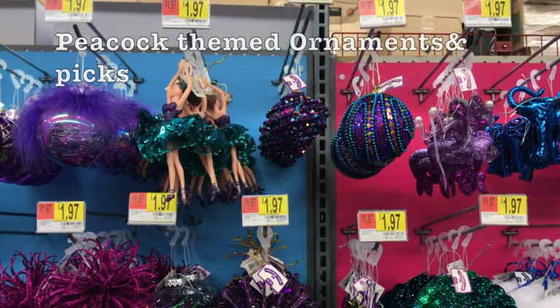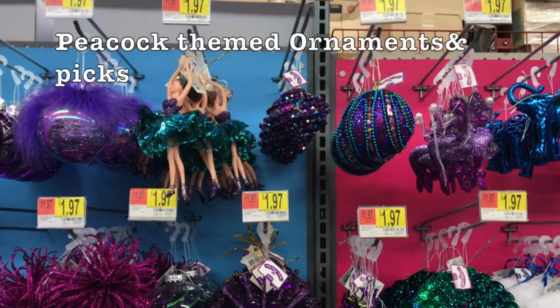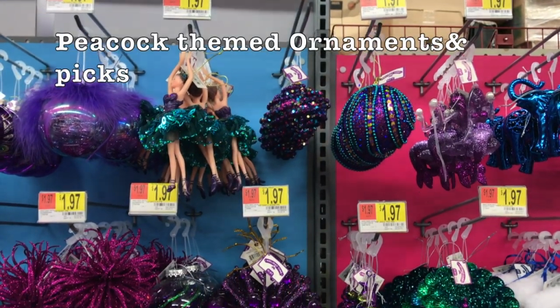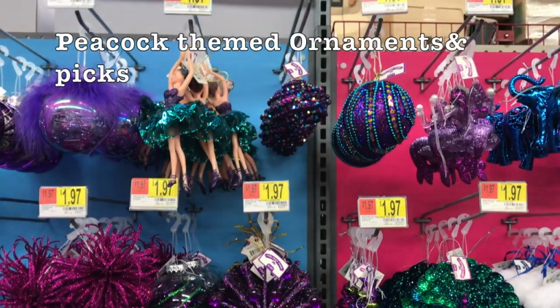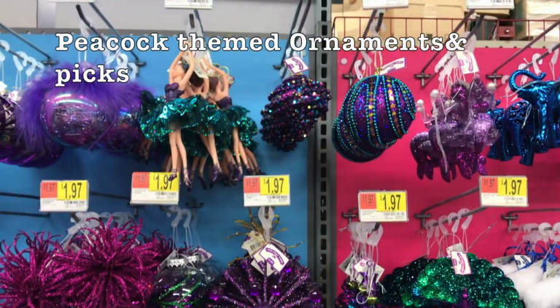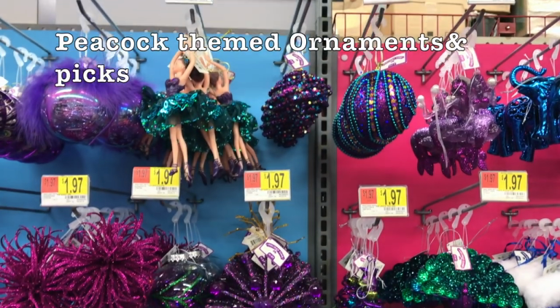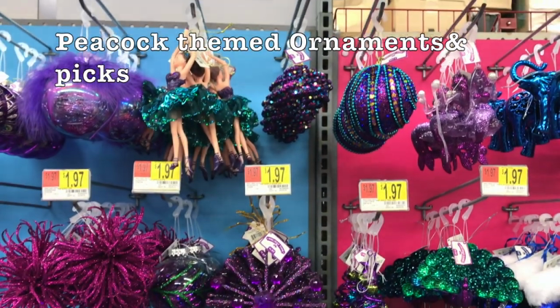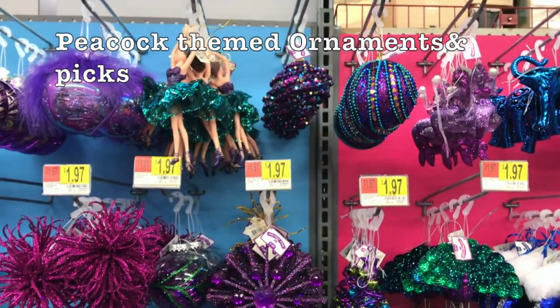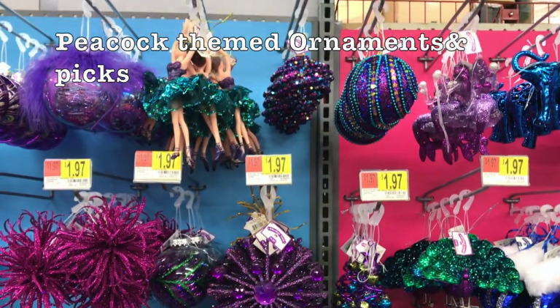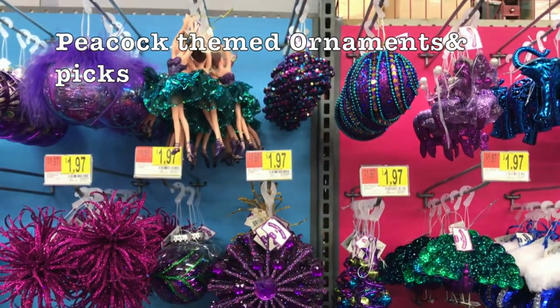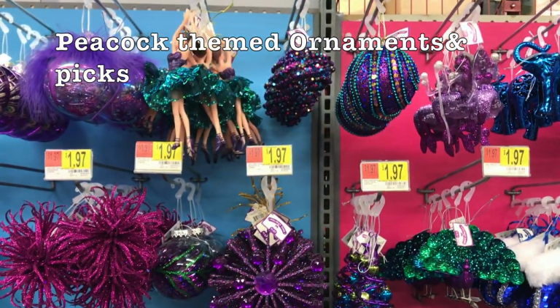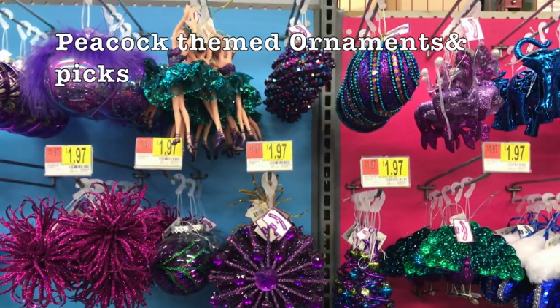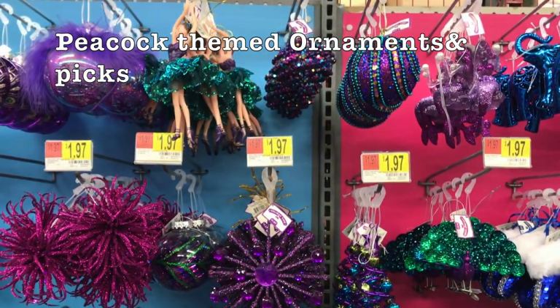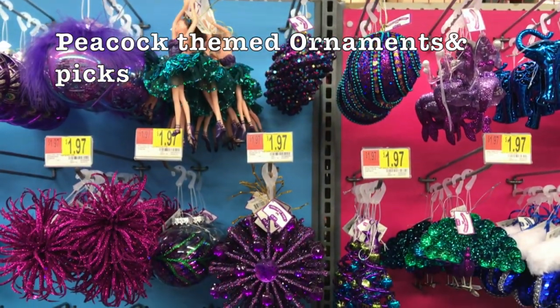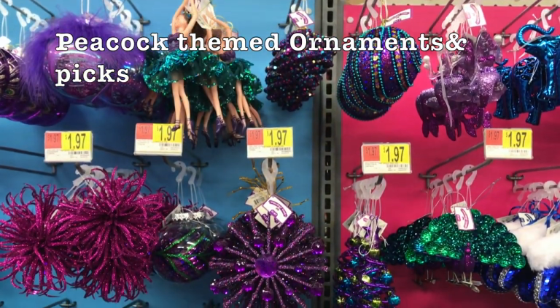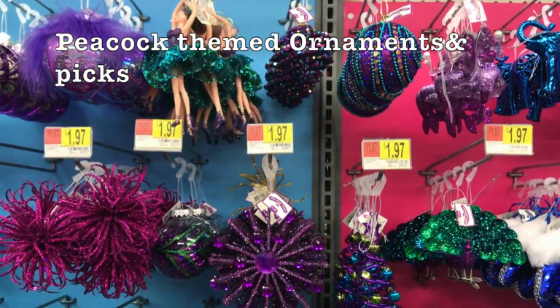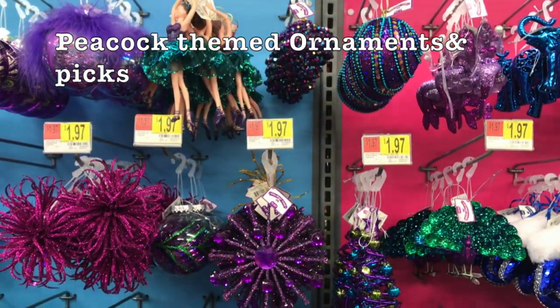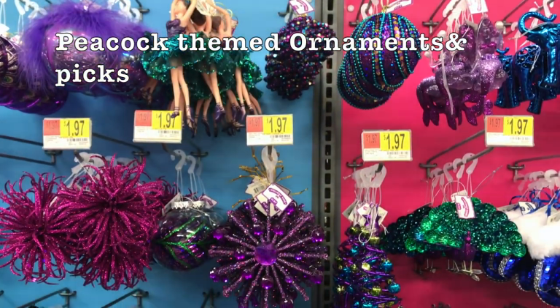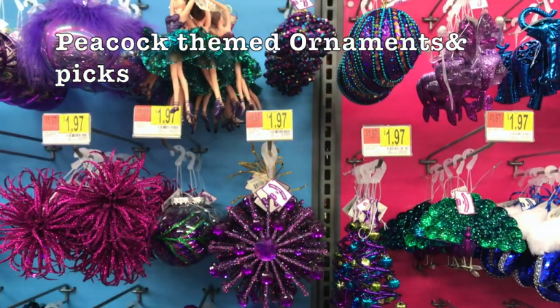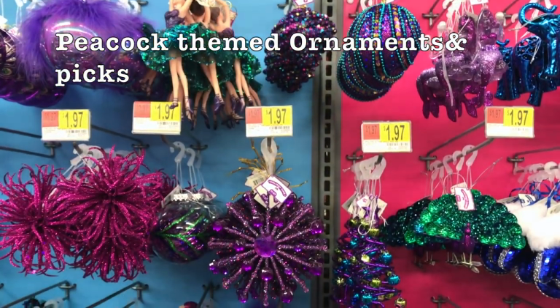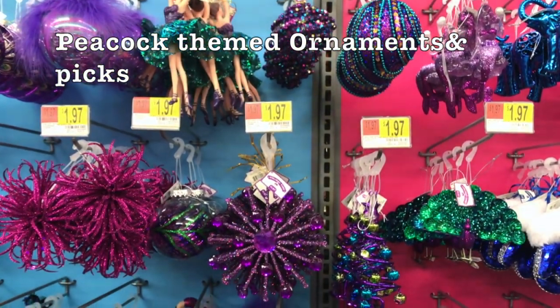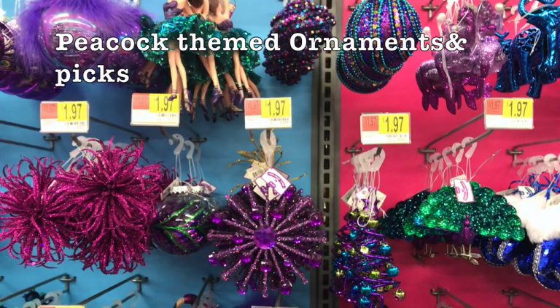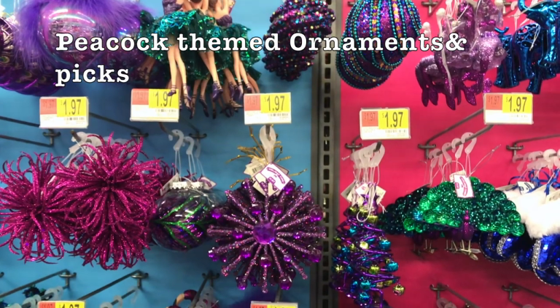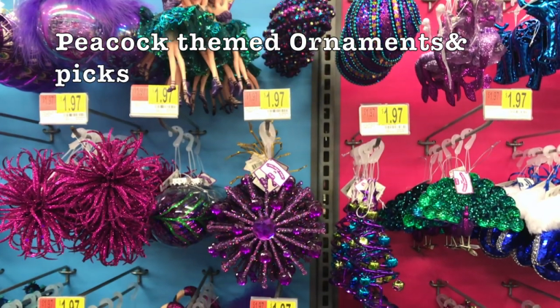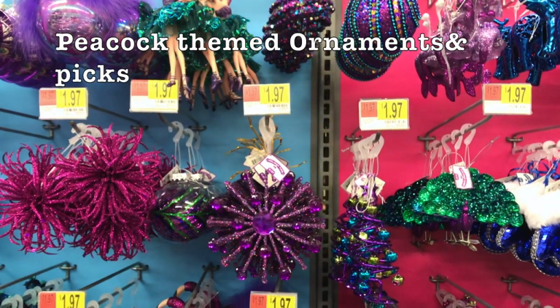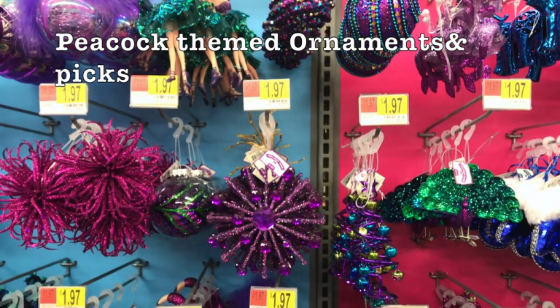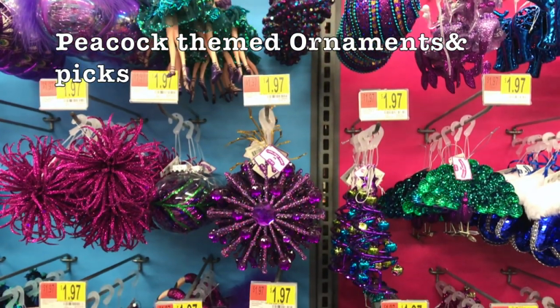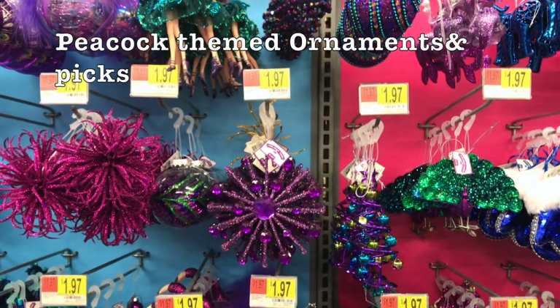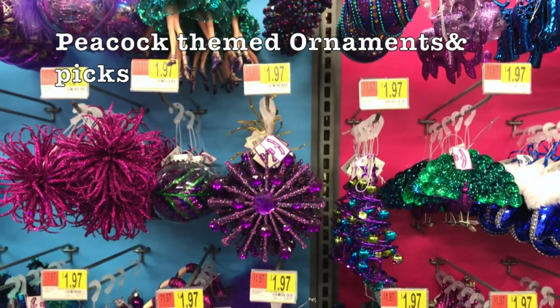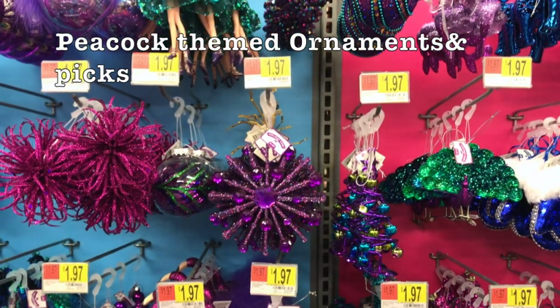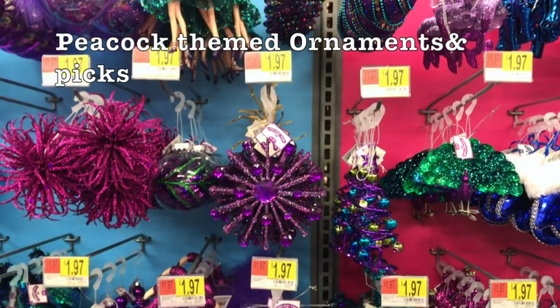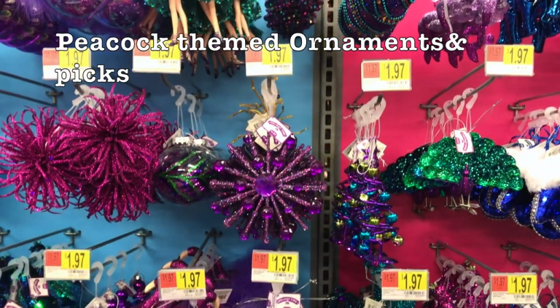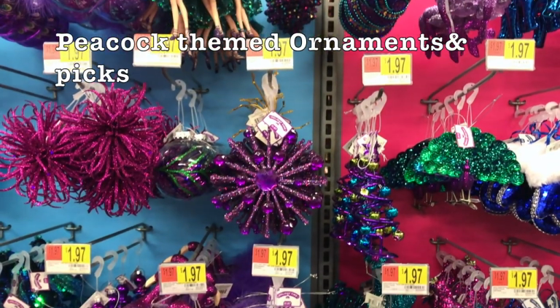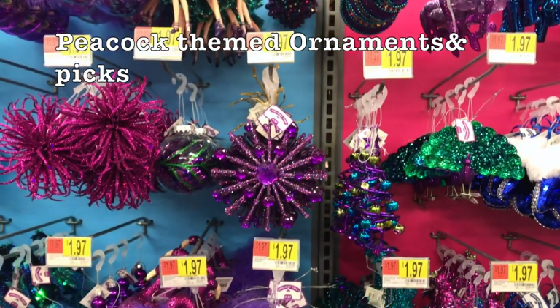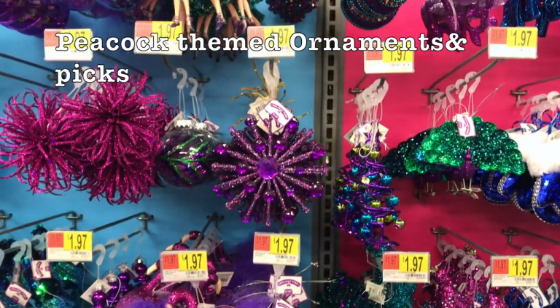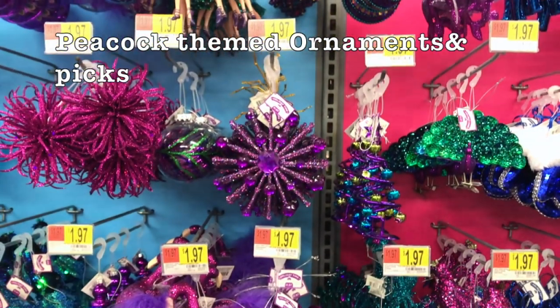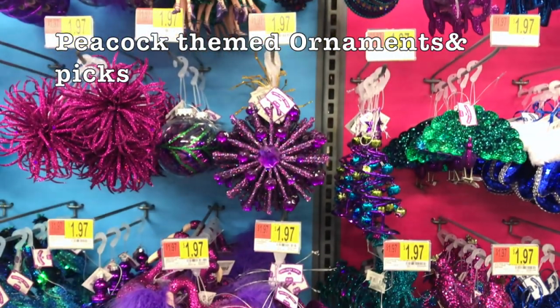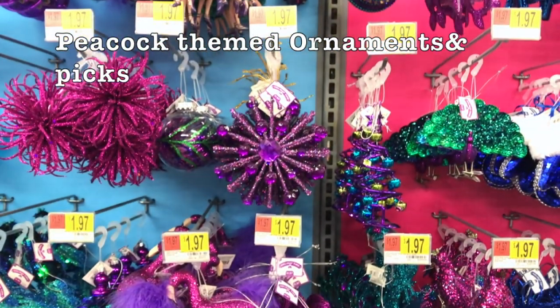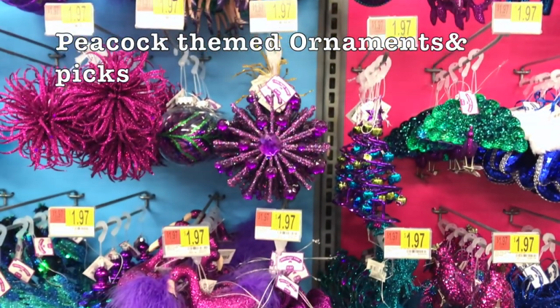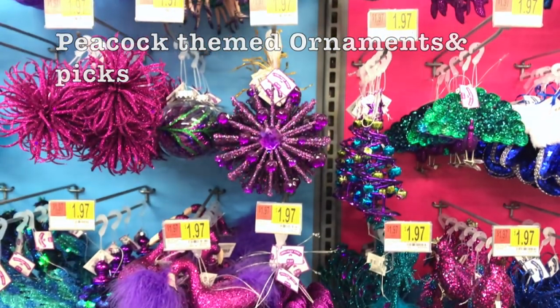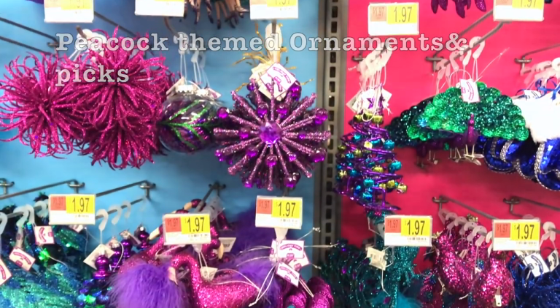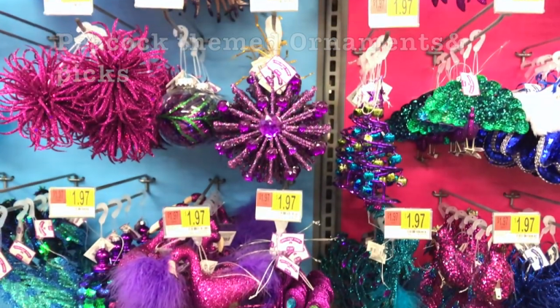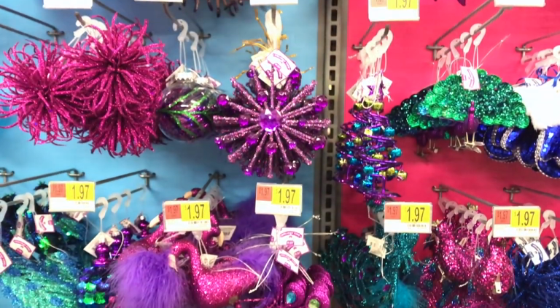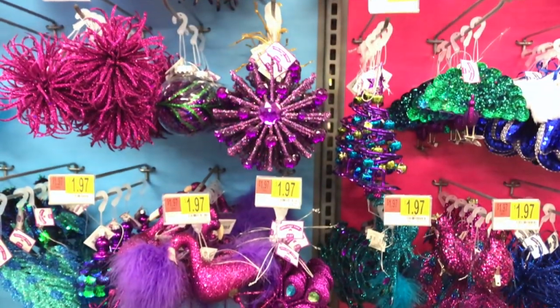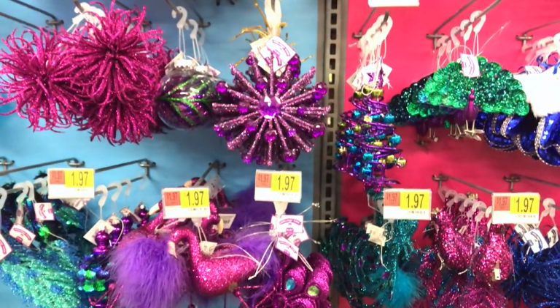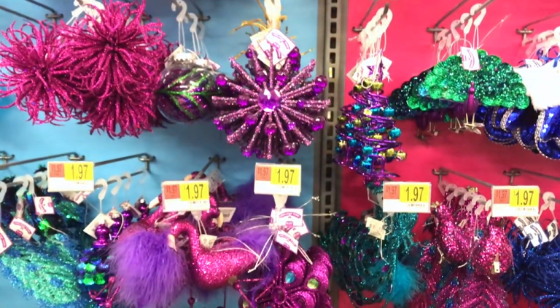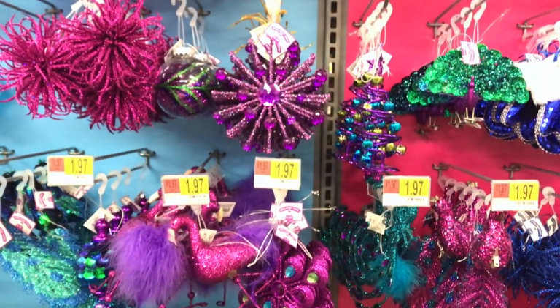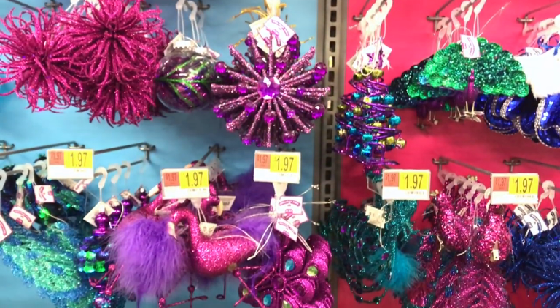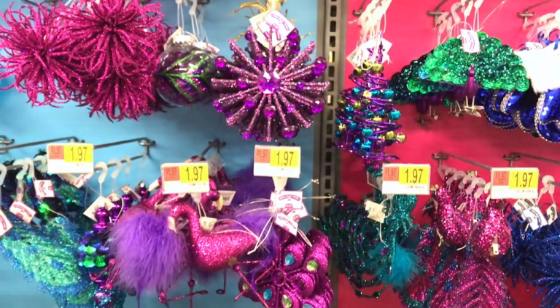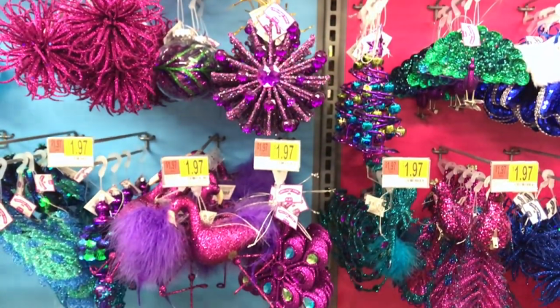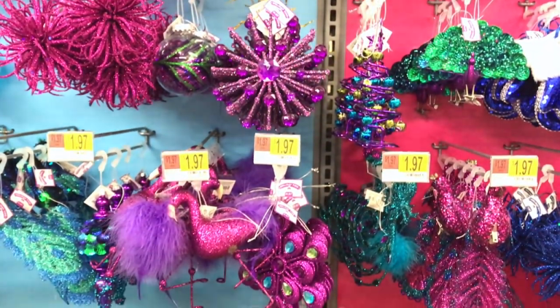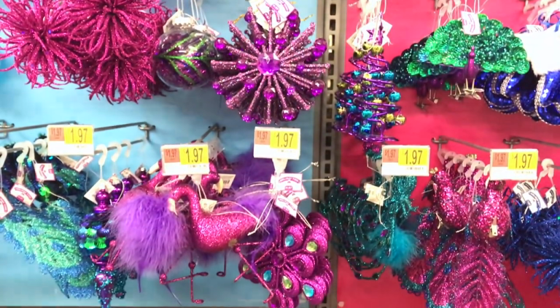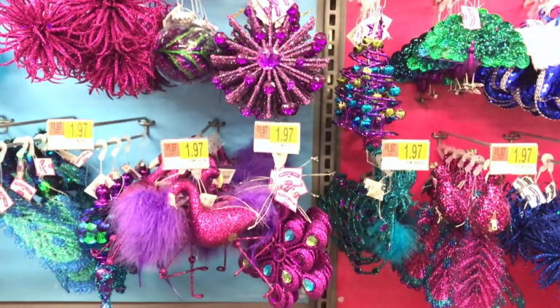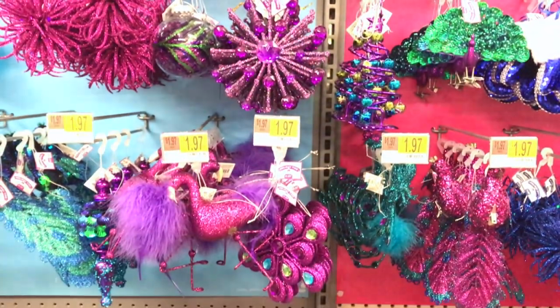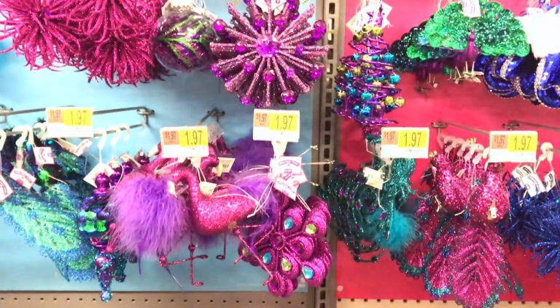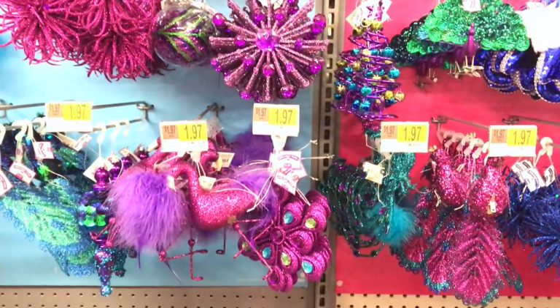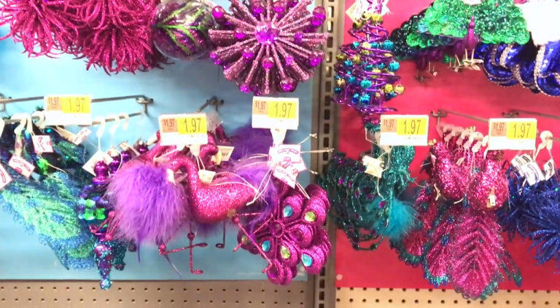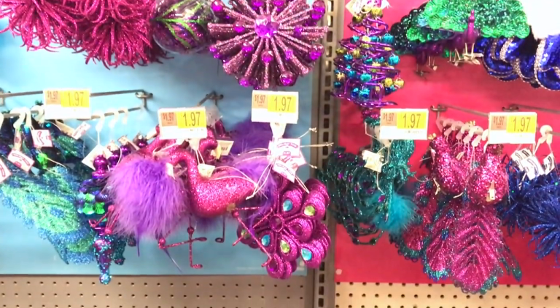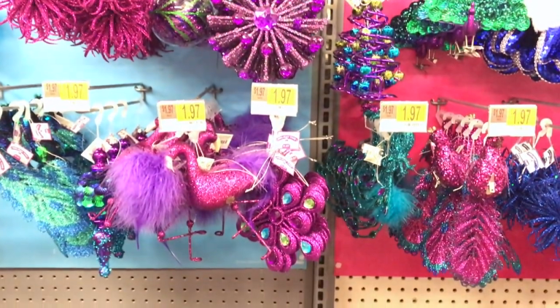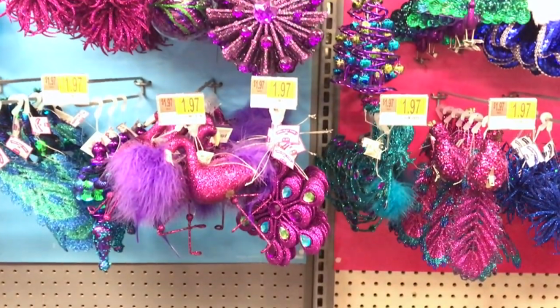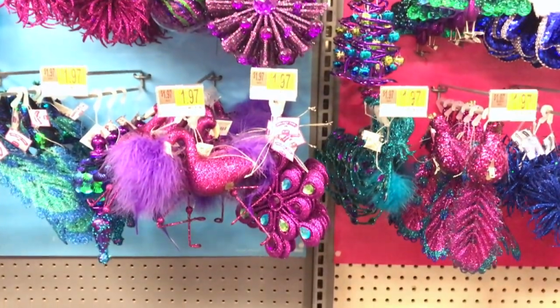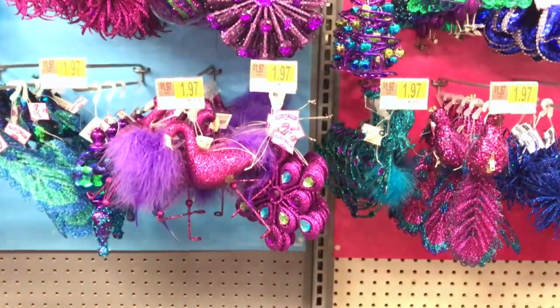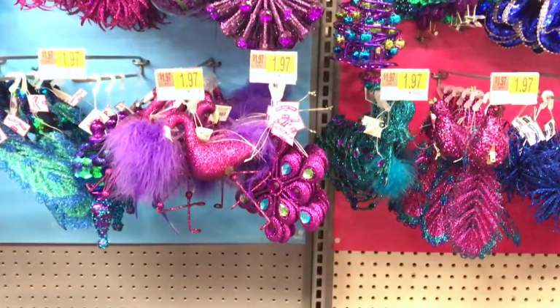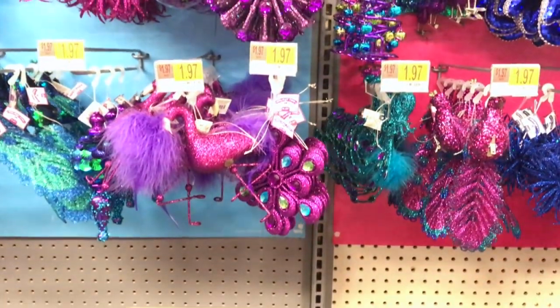Peacock themed Christmas trees are also very popular this year, and Walmart has a large selection of ornaments and picks to choose from.